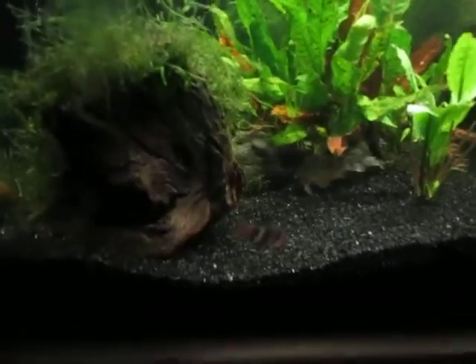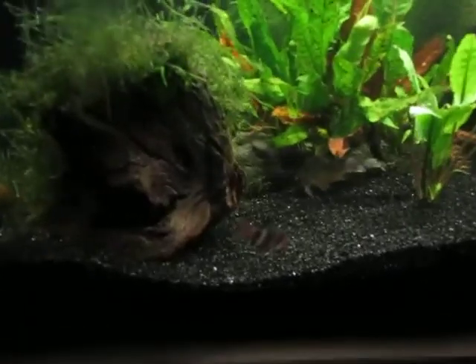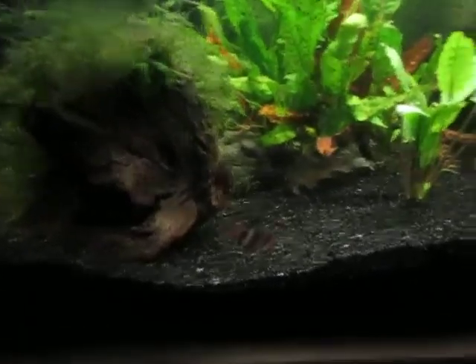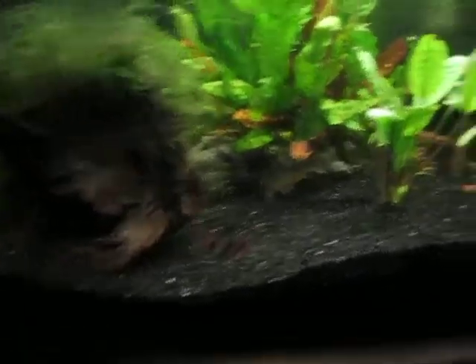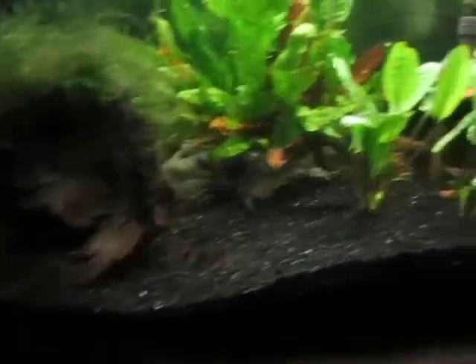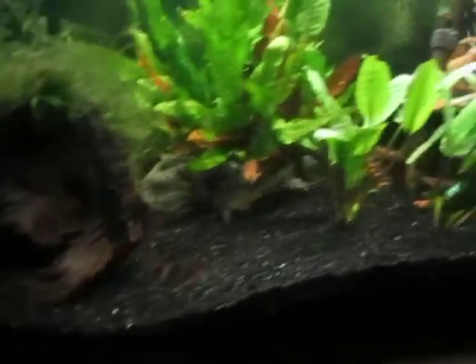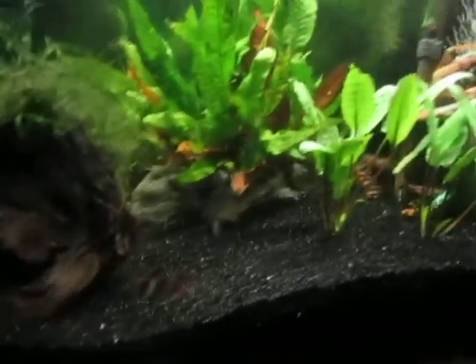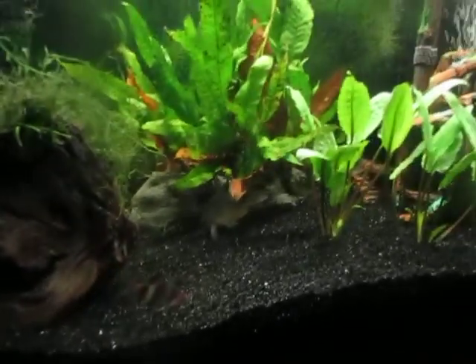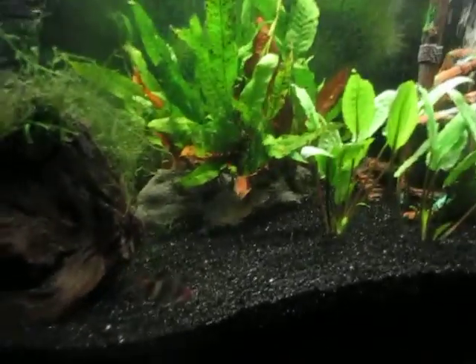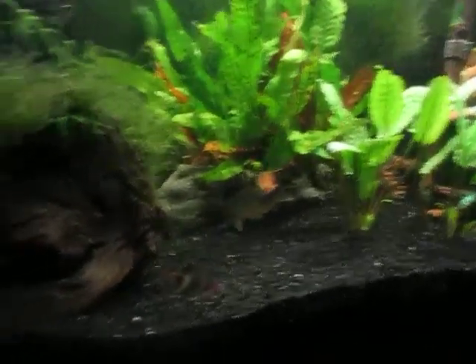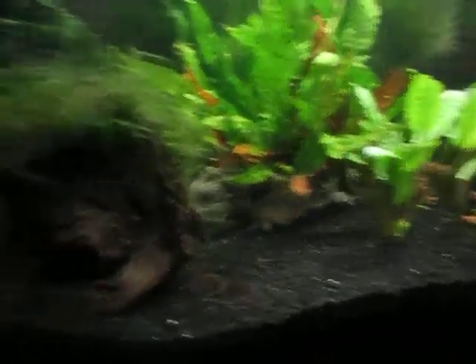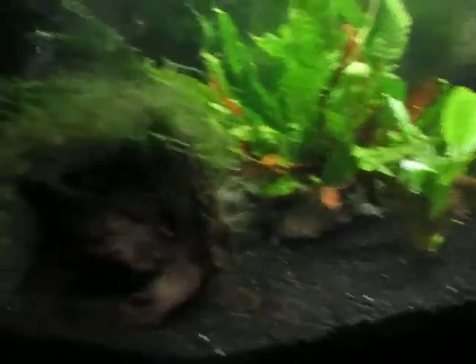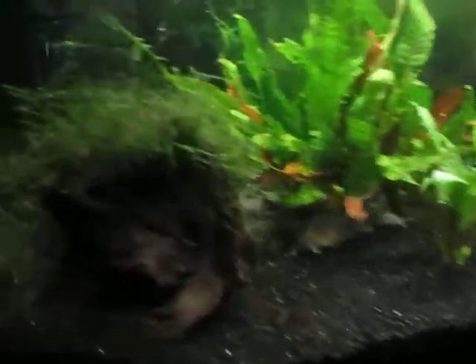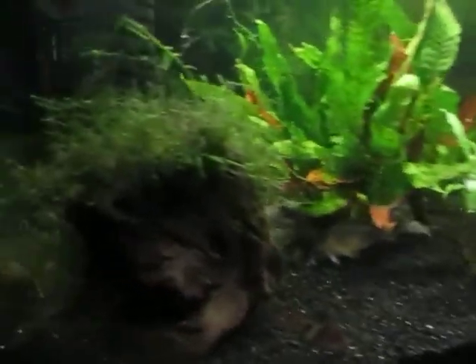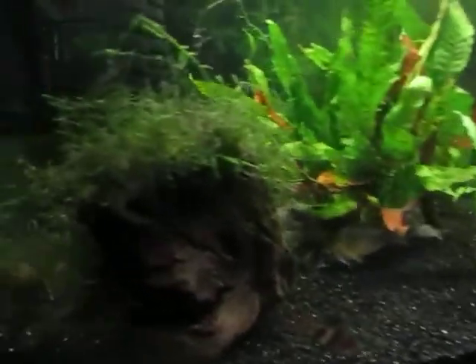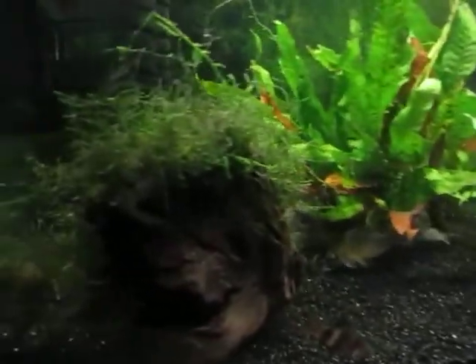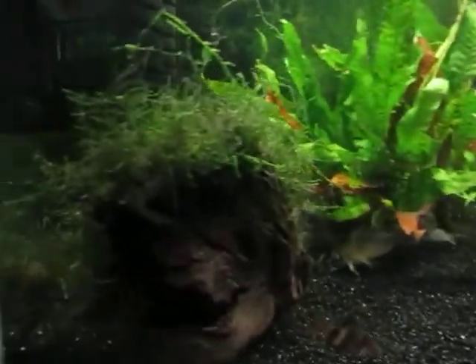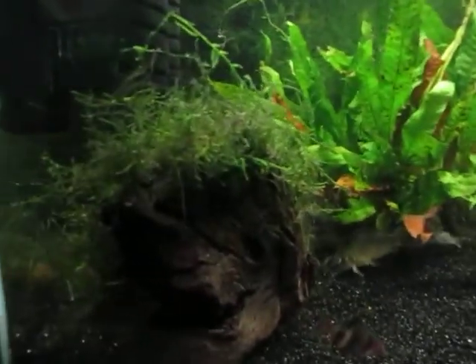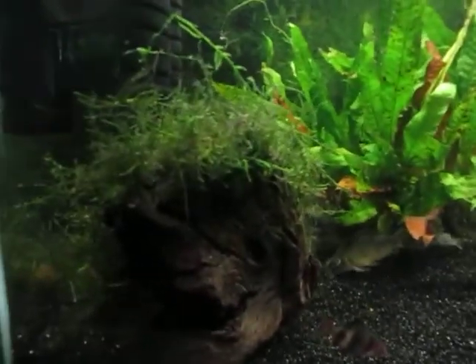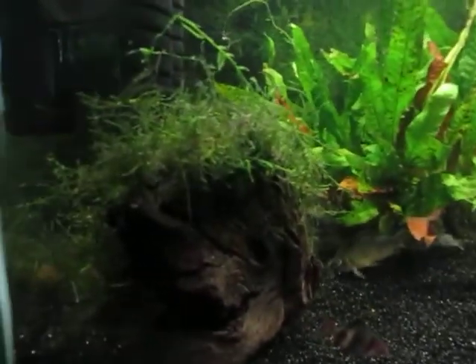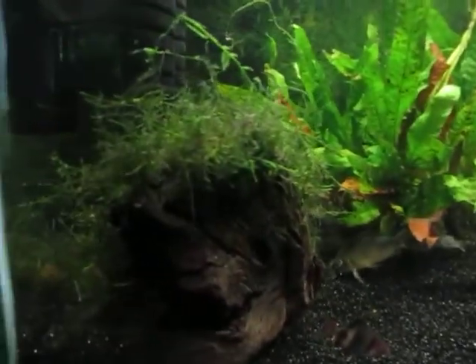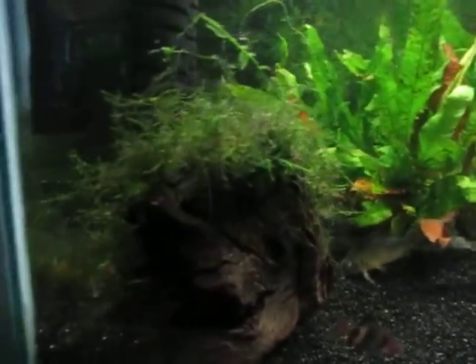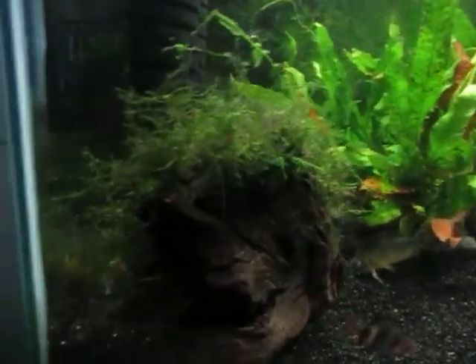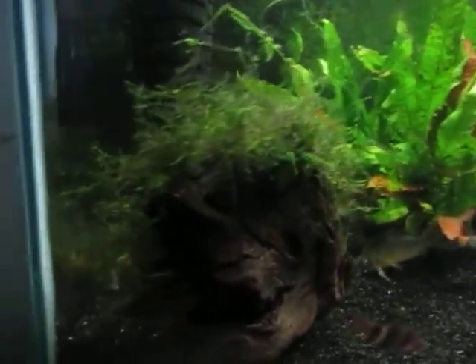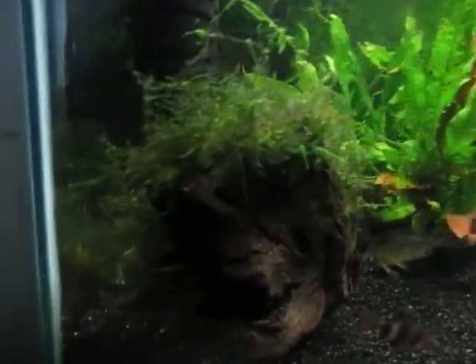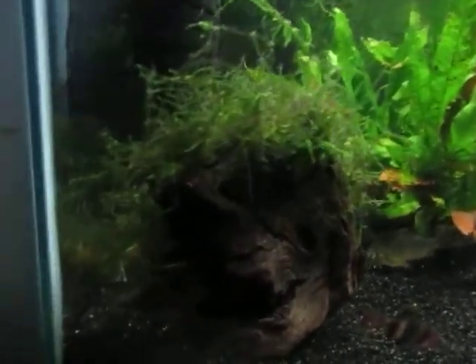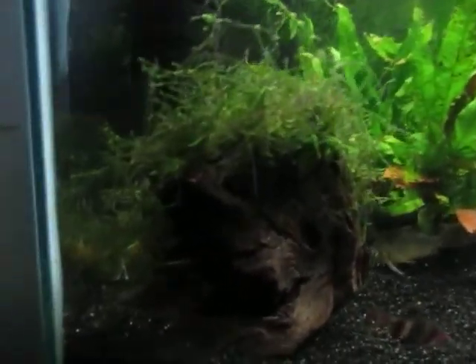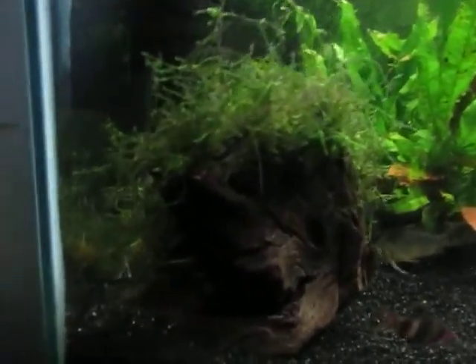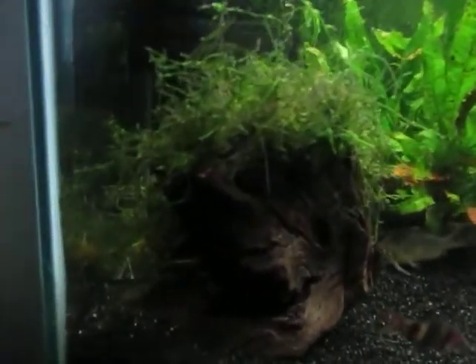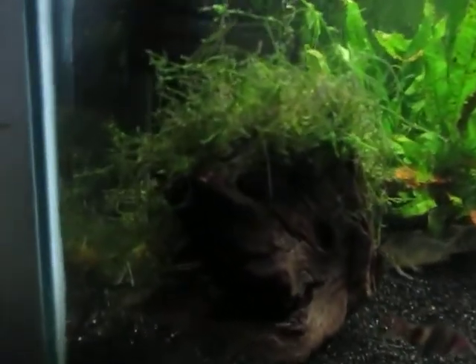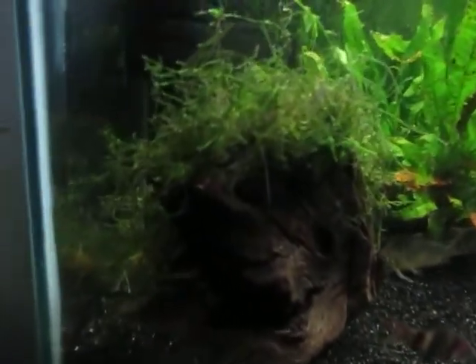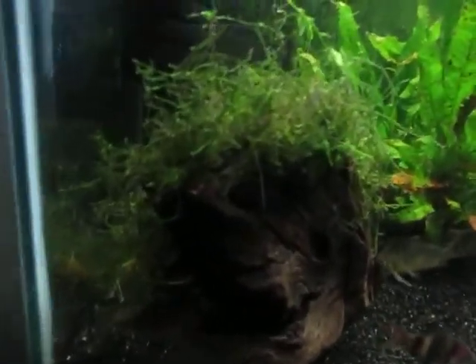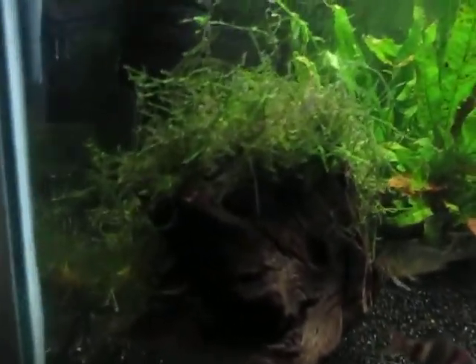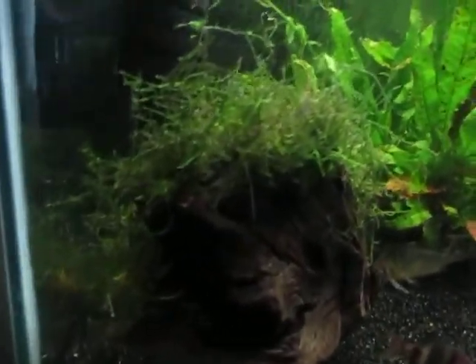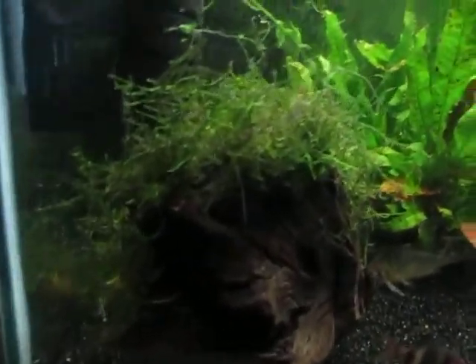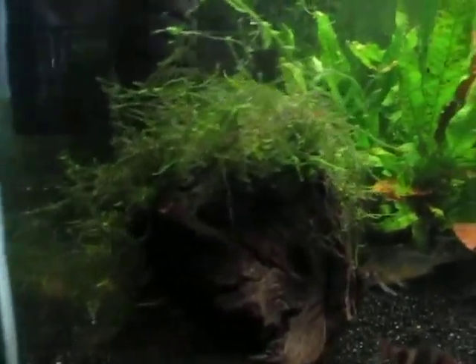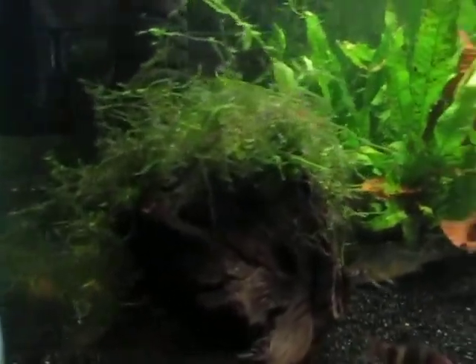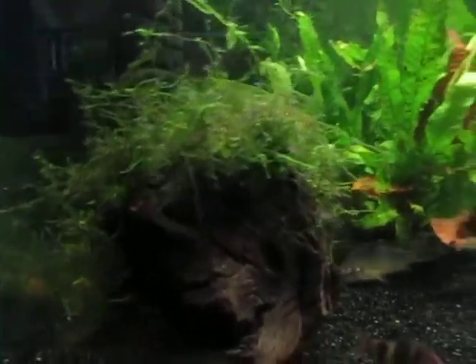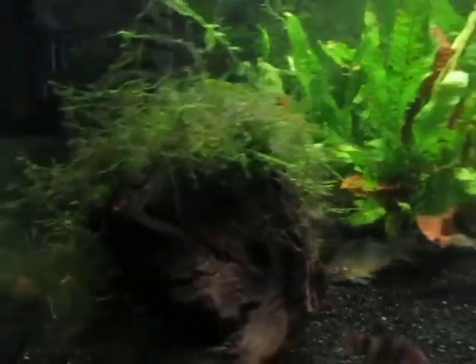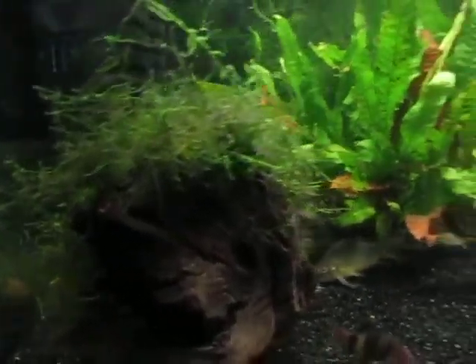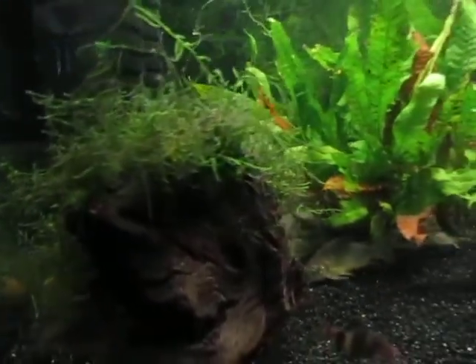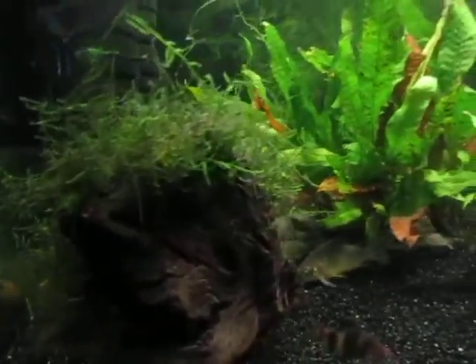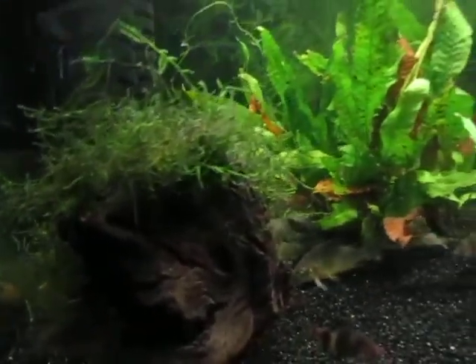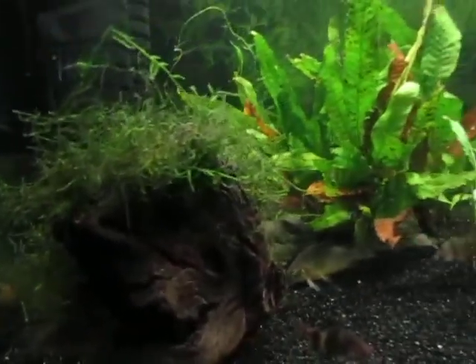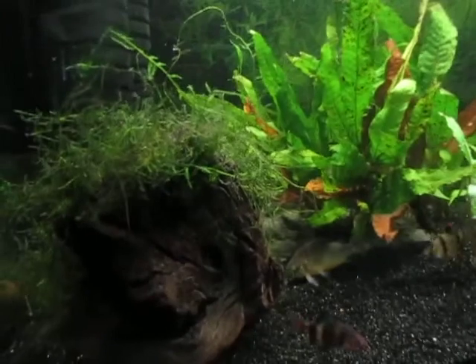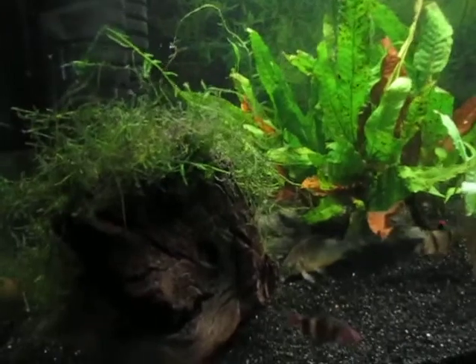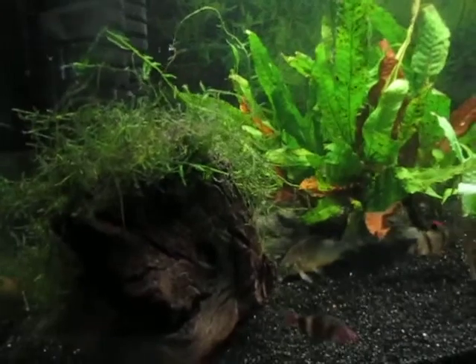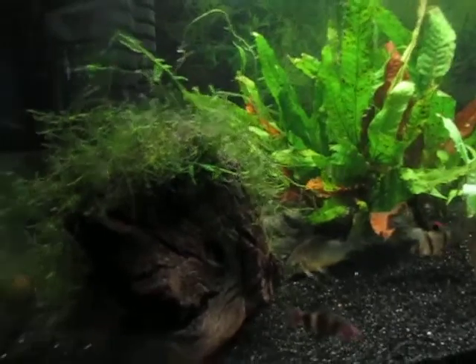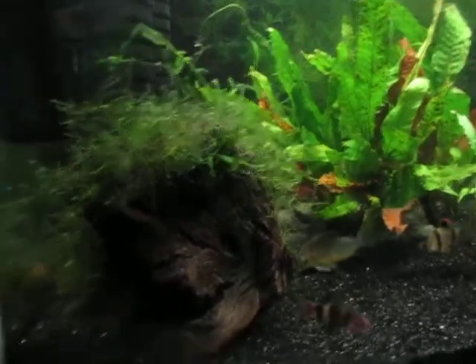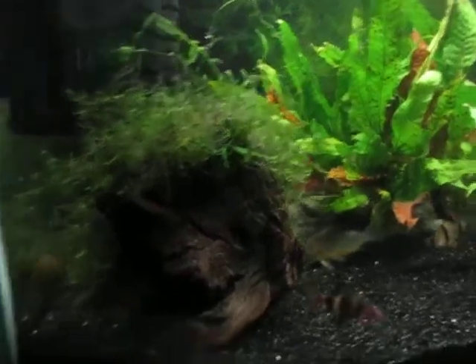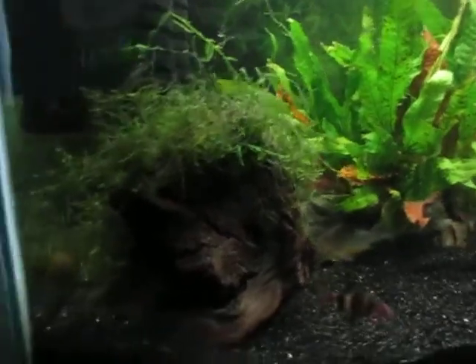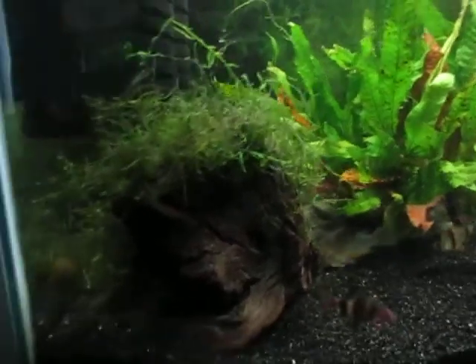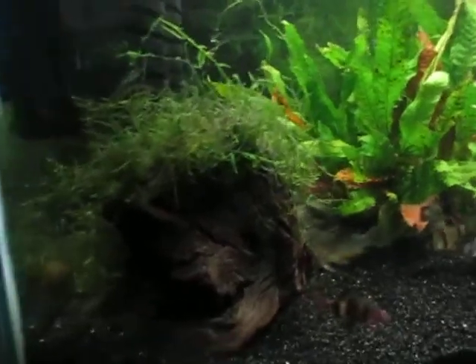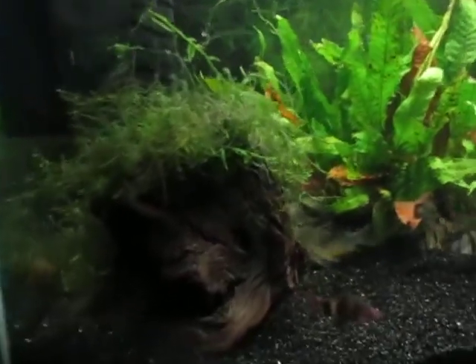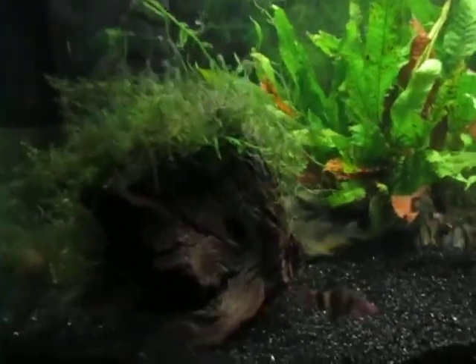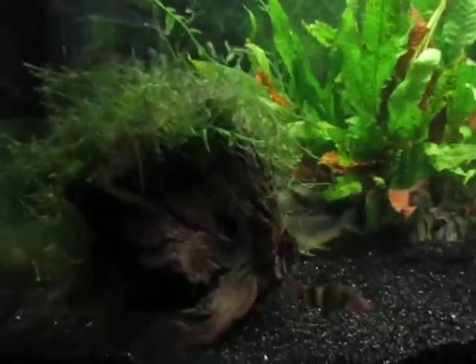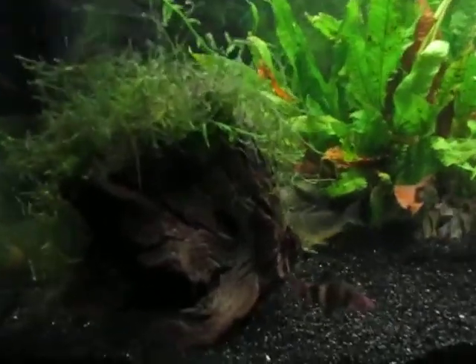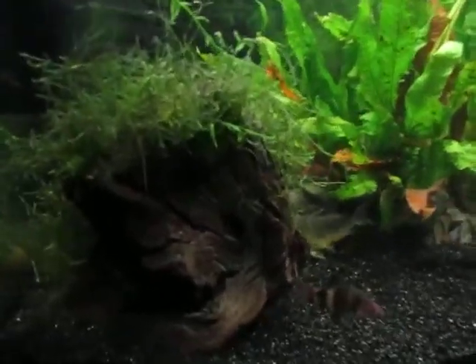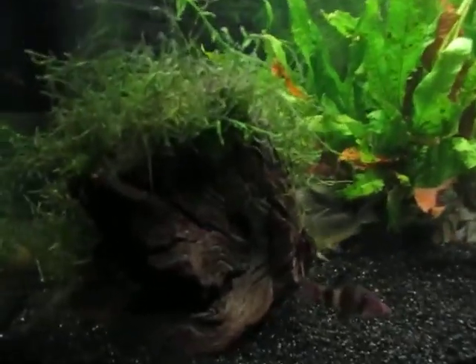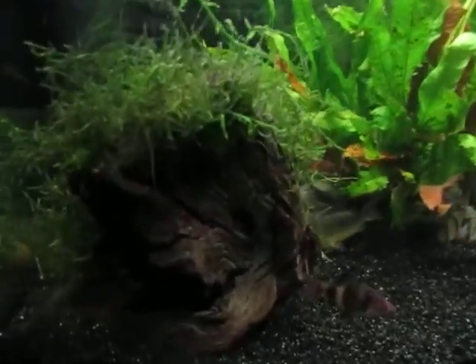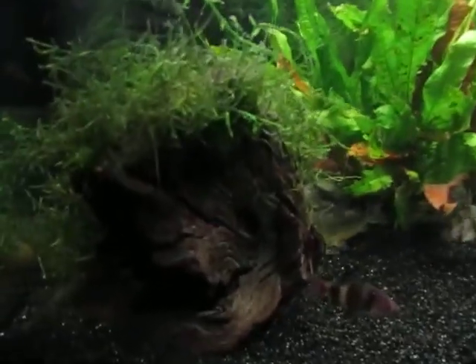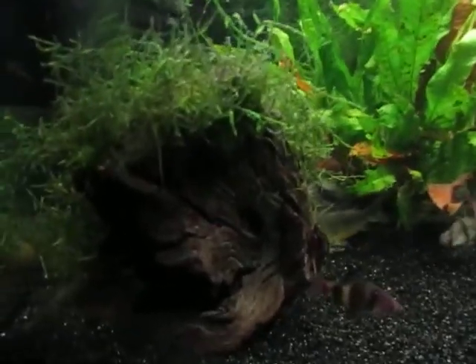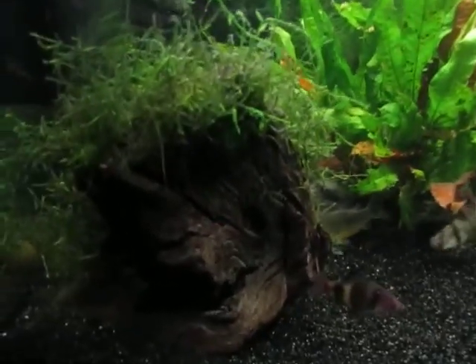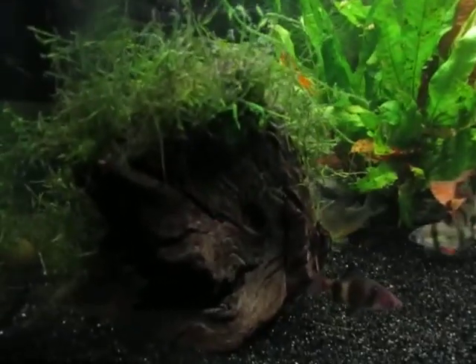He has bought some Java Moss here, which is attached to this driftwood.